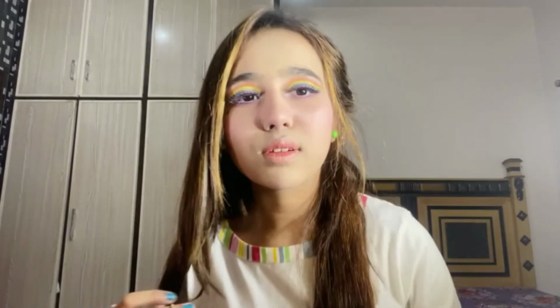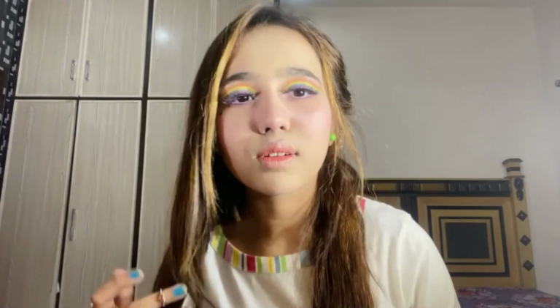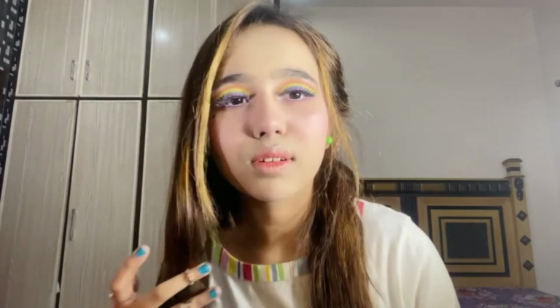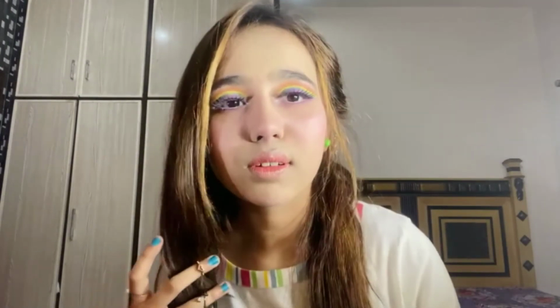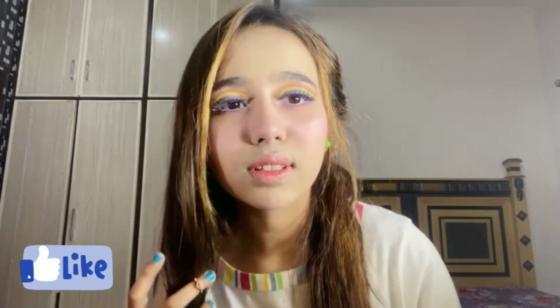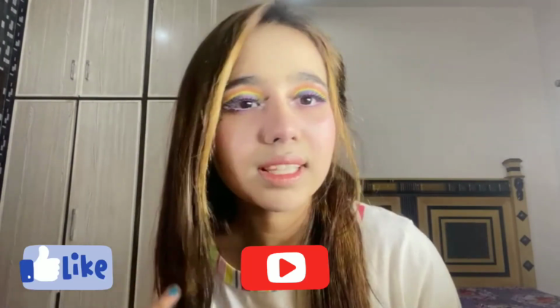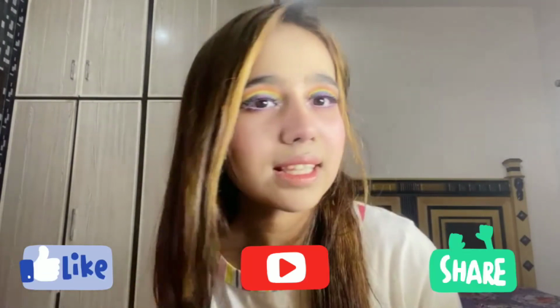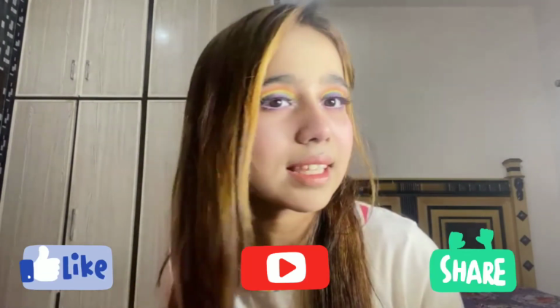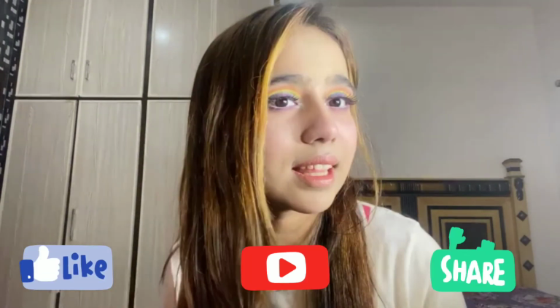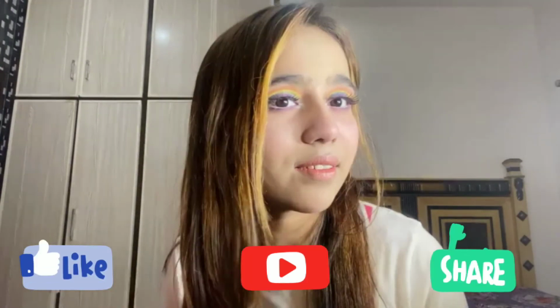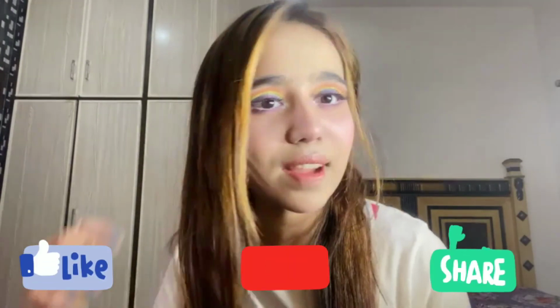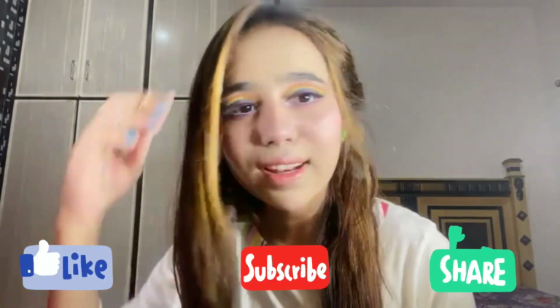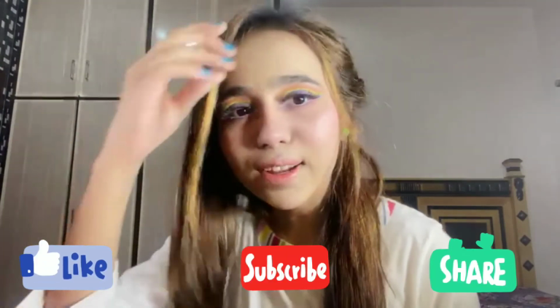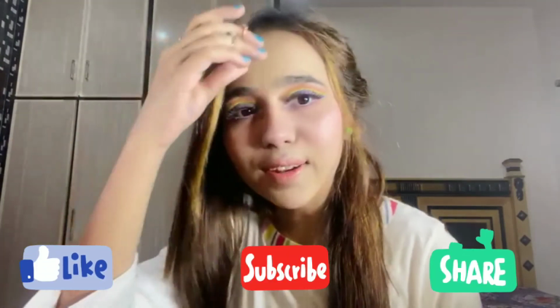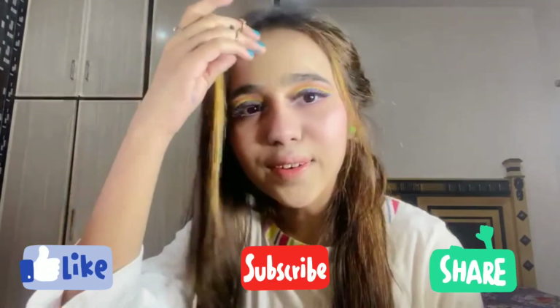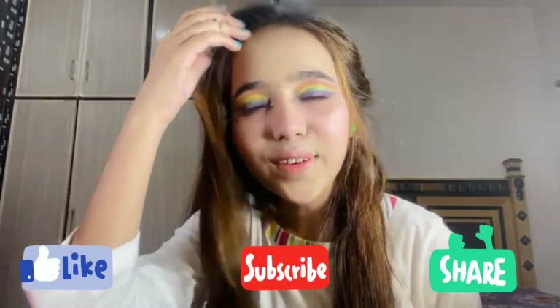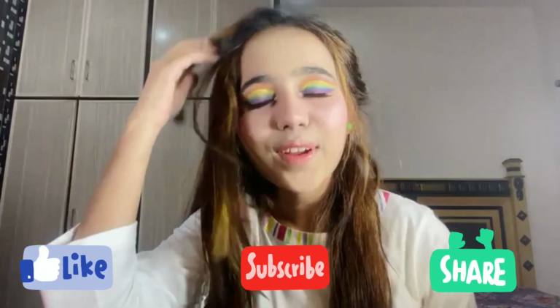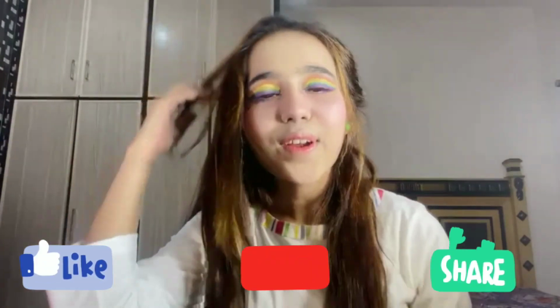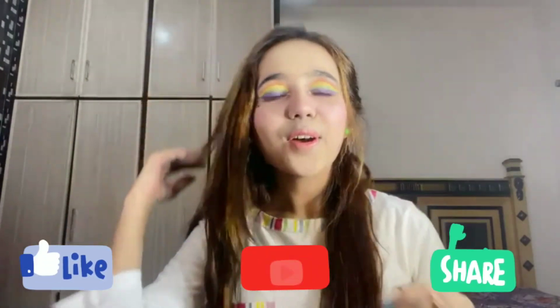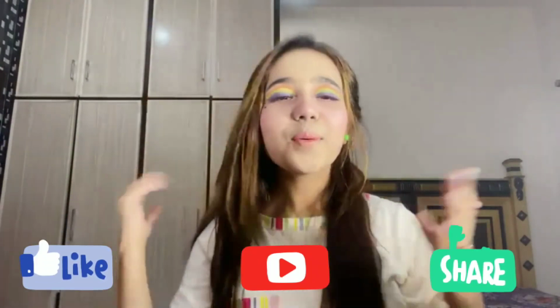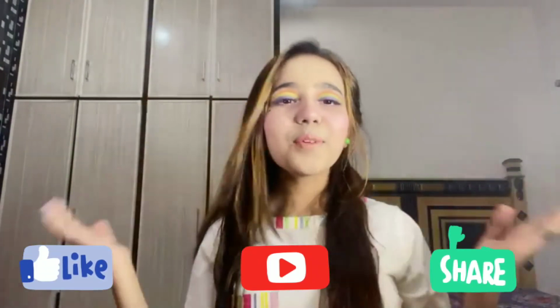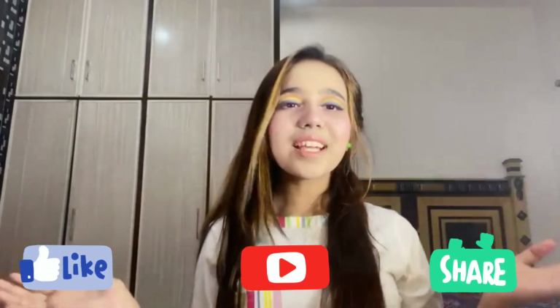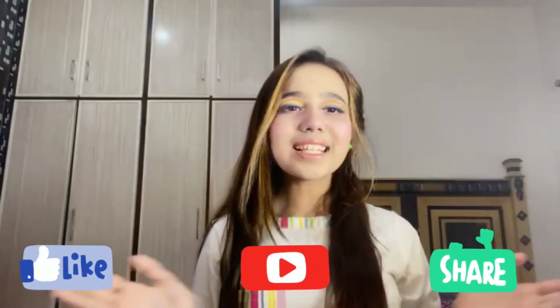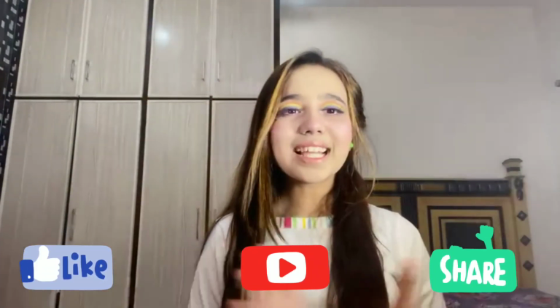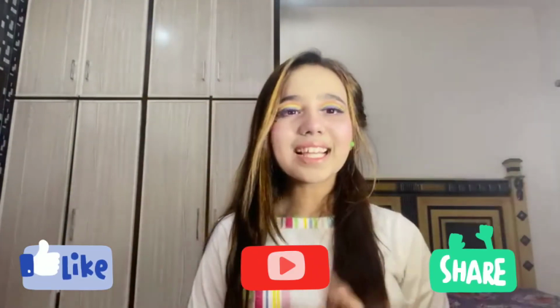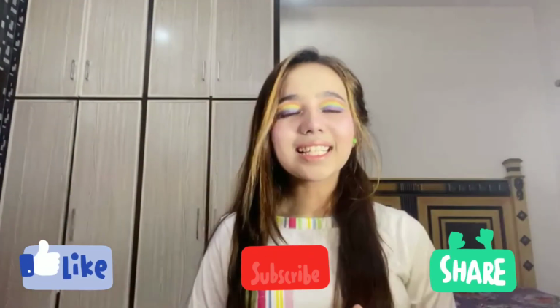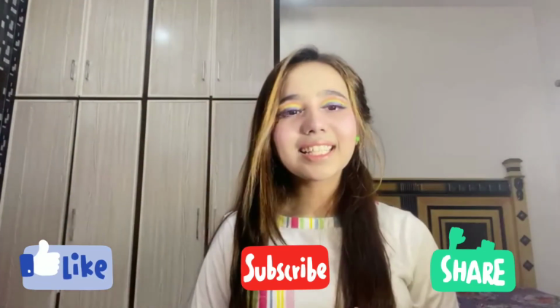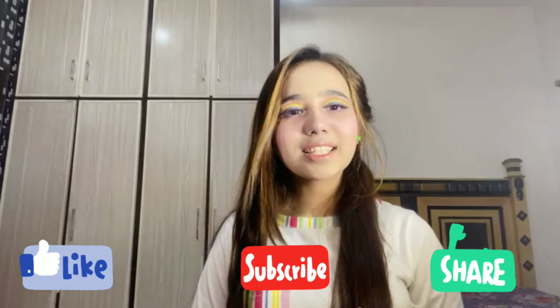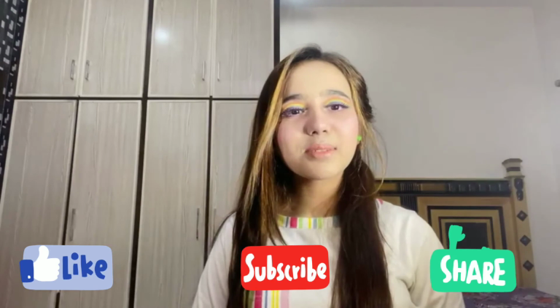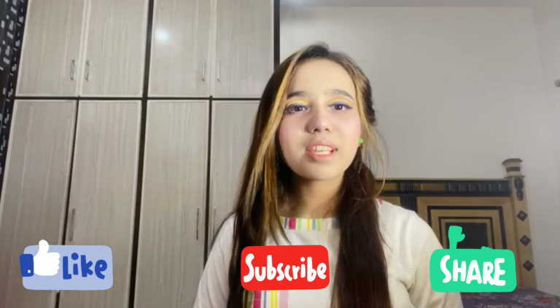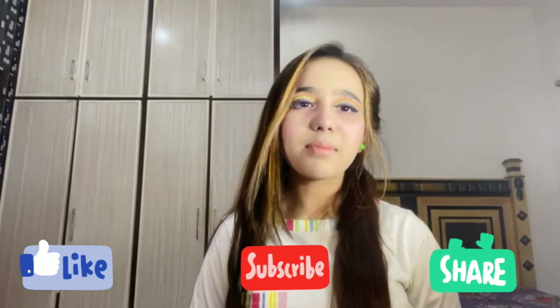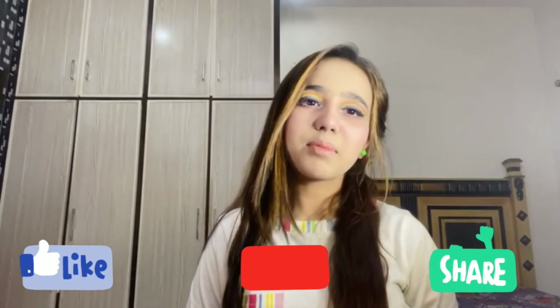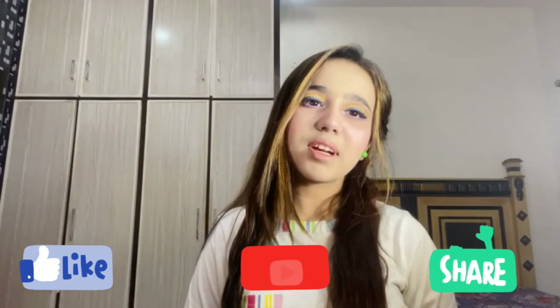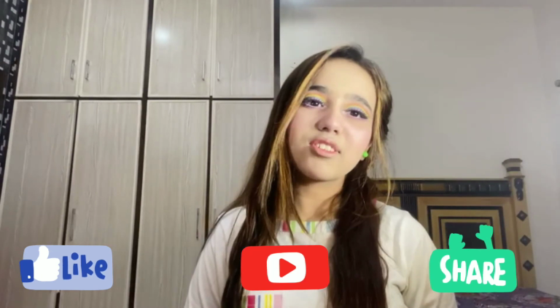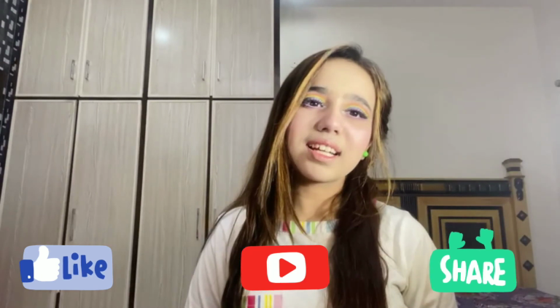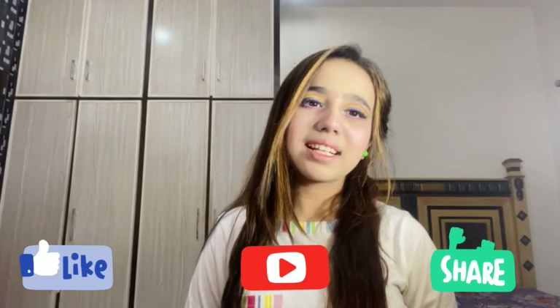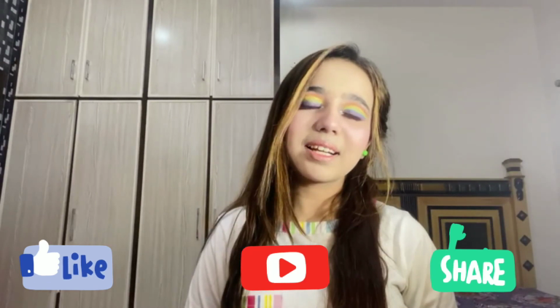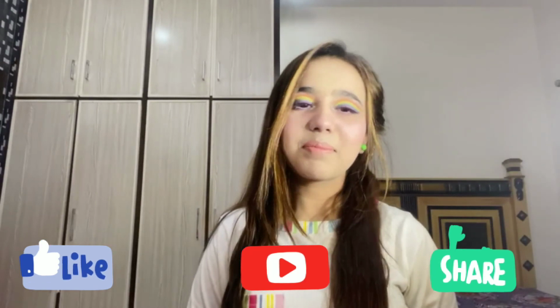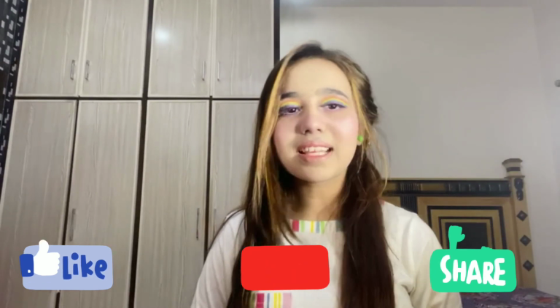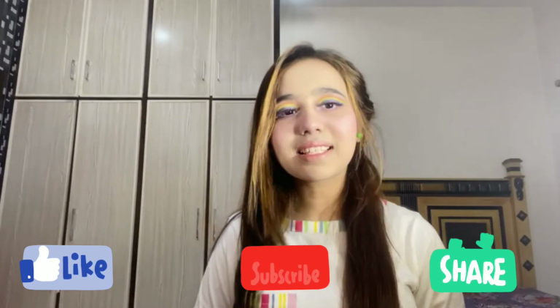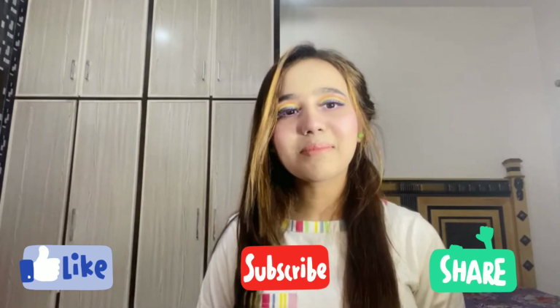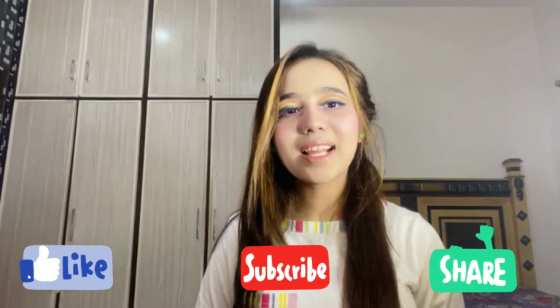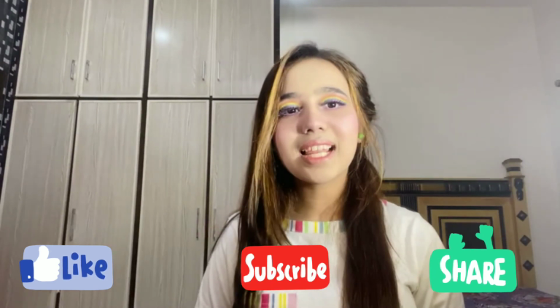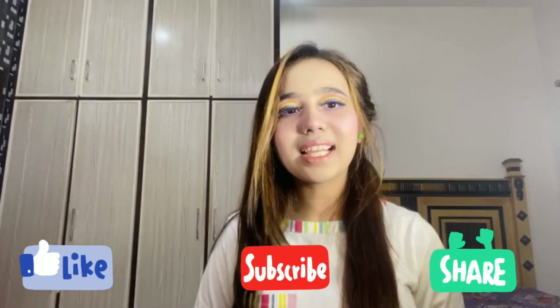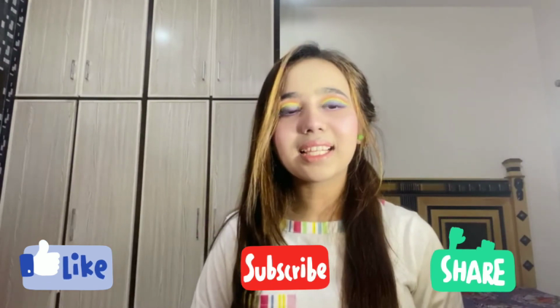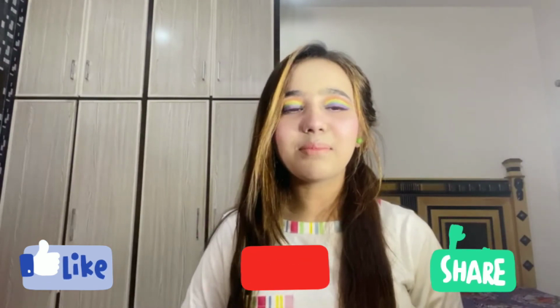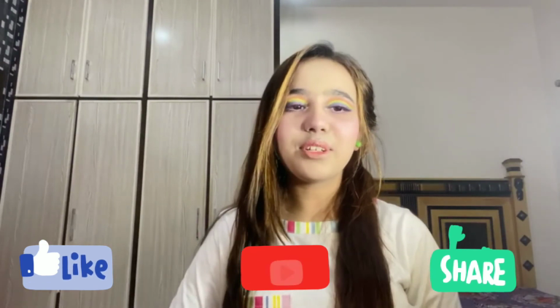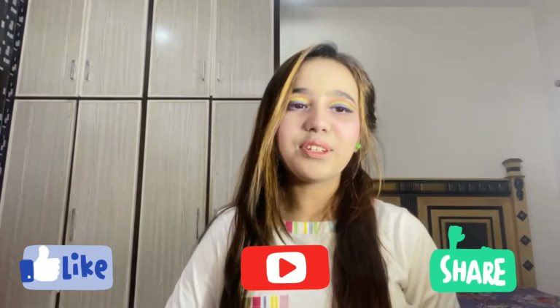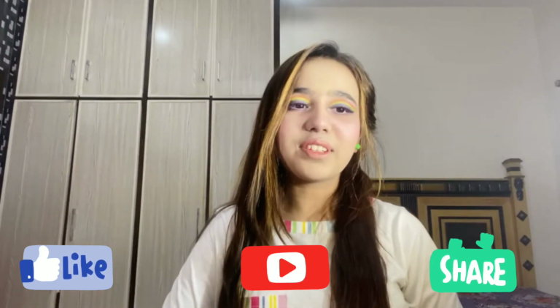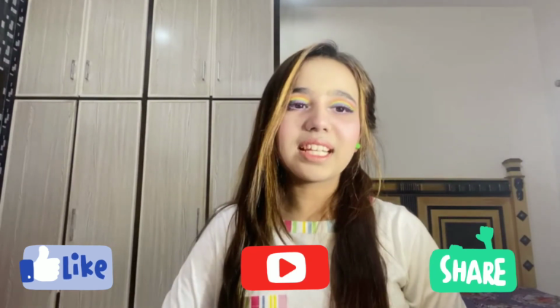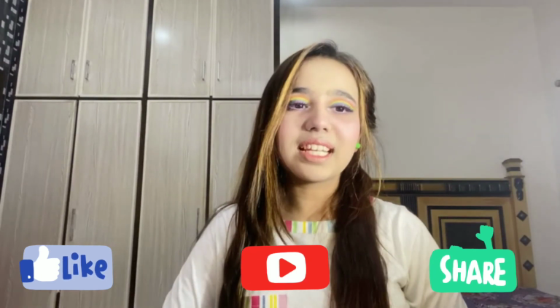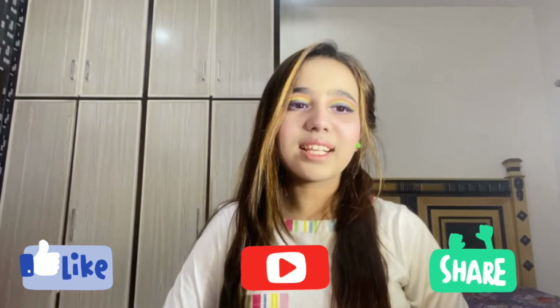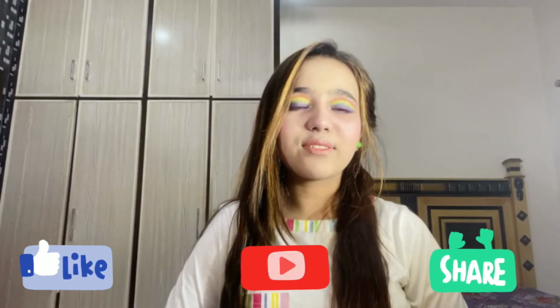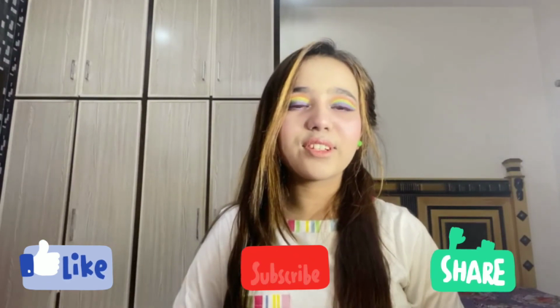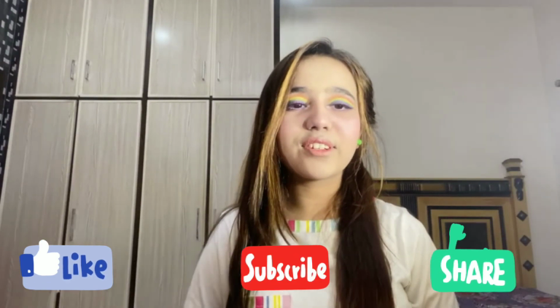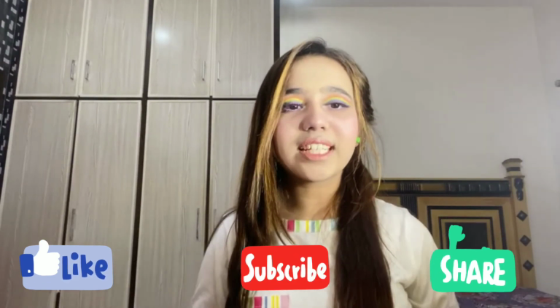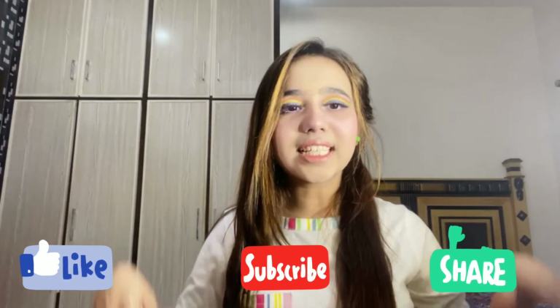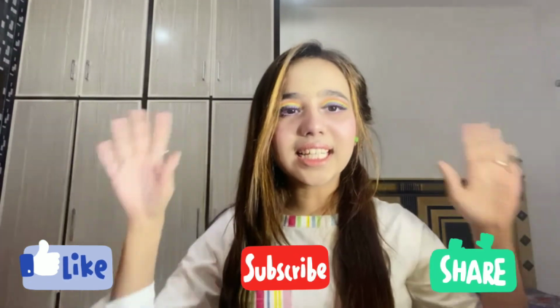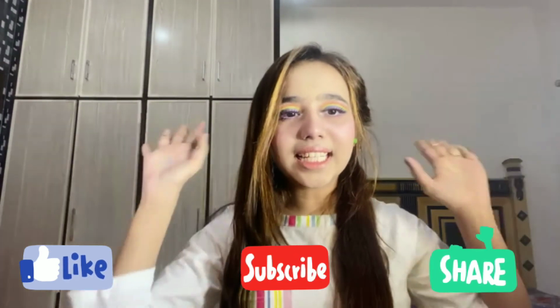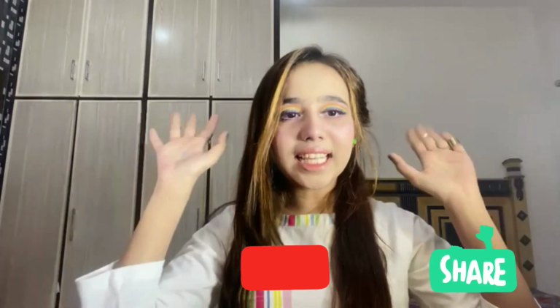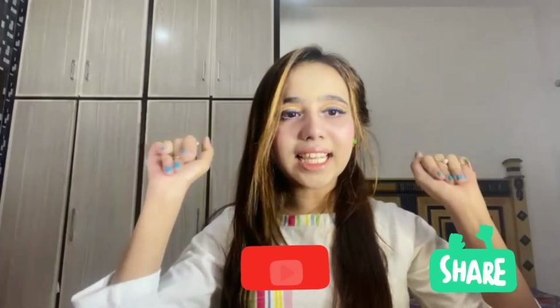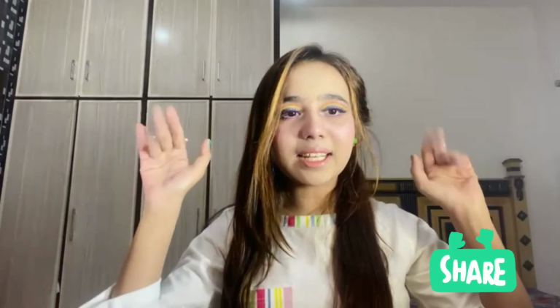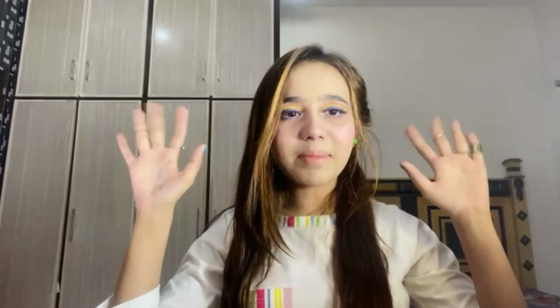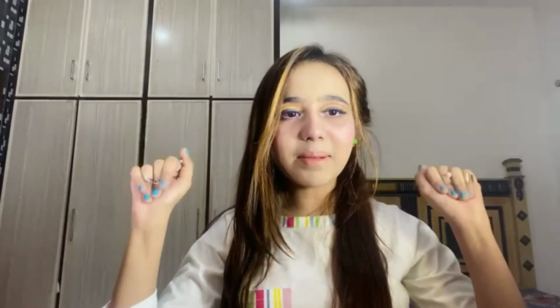So this is the final look. Hope you guys like it. Then subscribe to my channel and press the bell icon. Meet you in the next video, until then take care and bye.